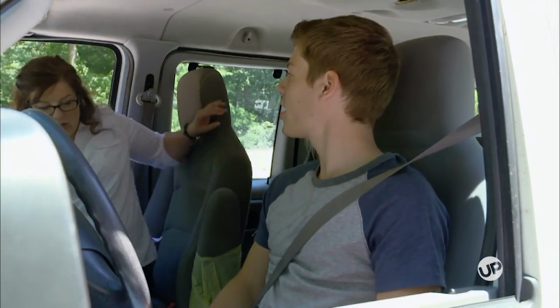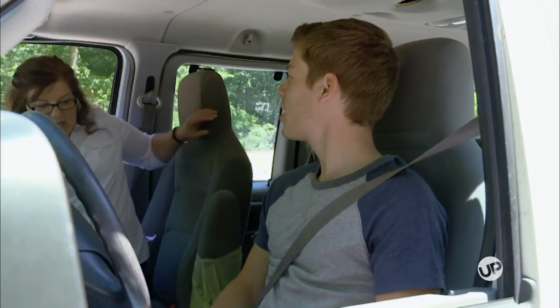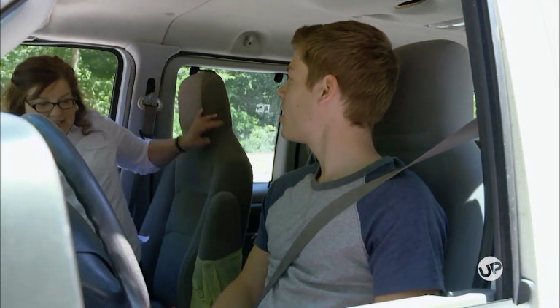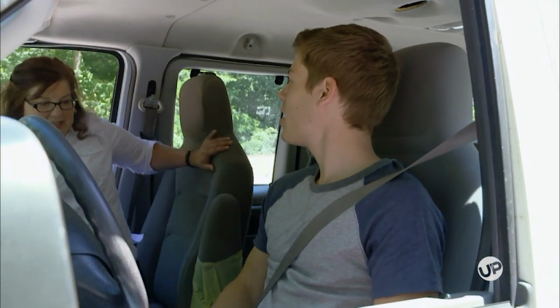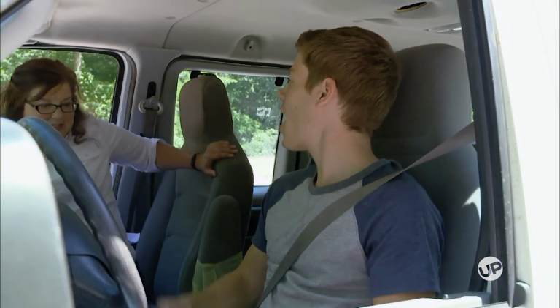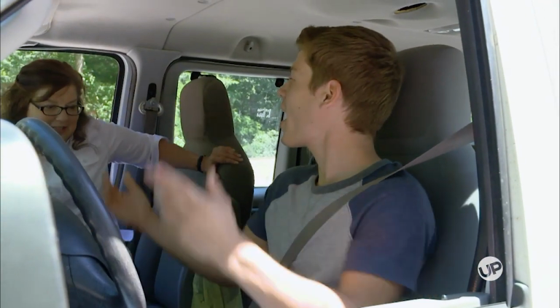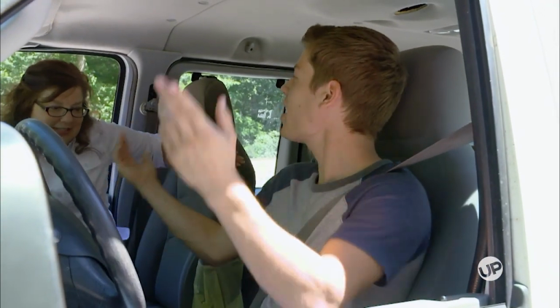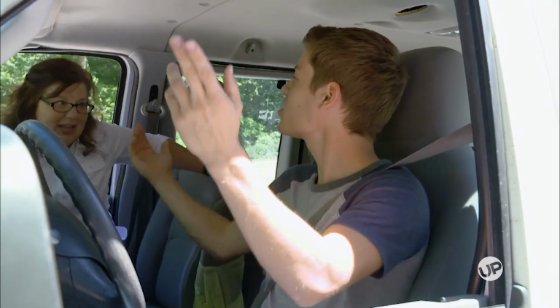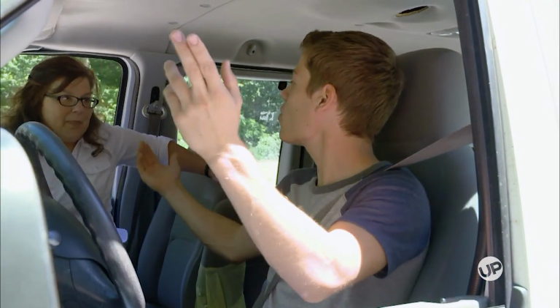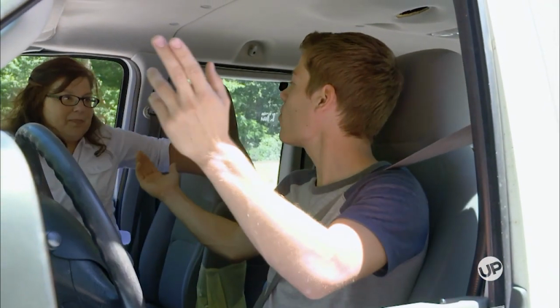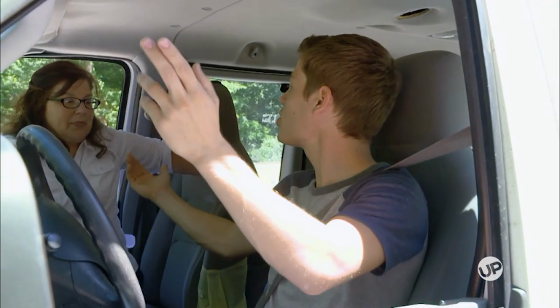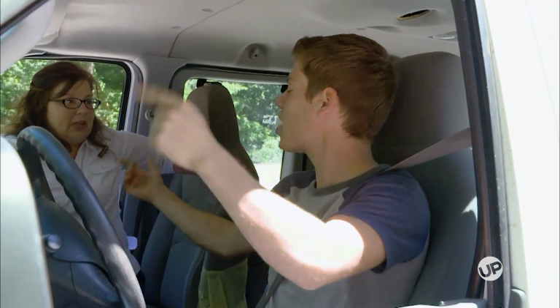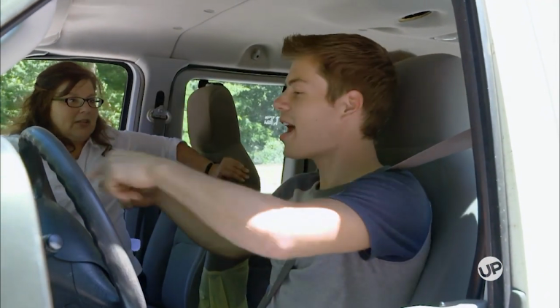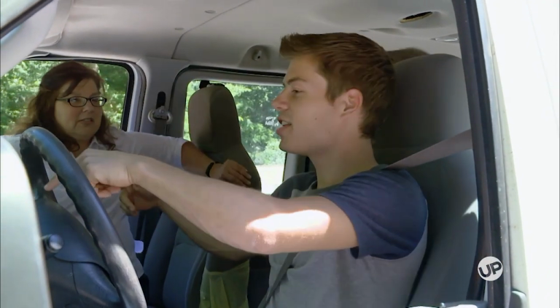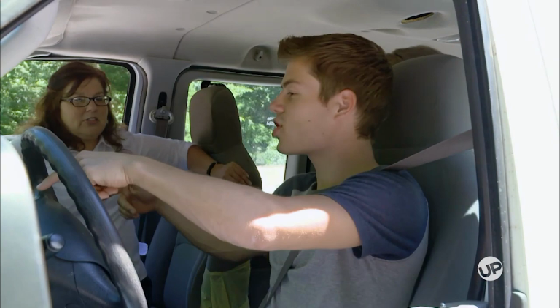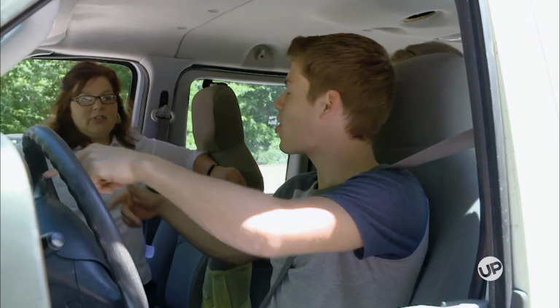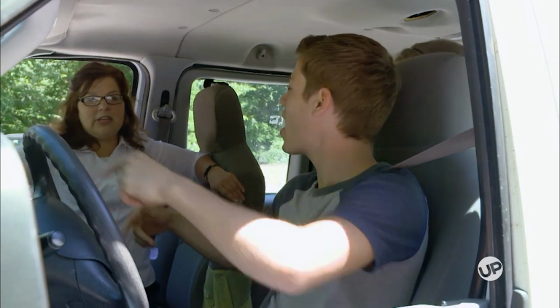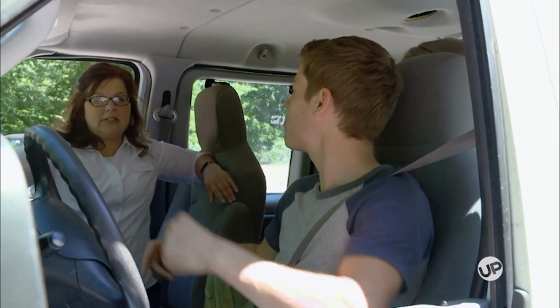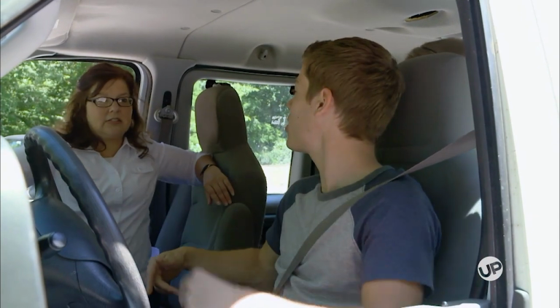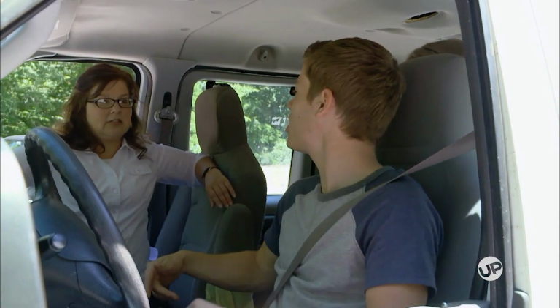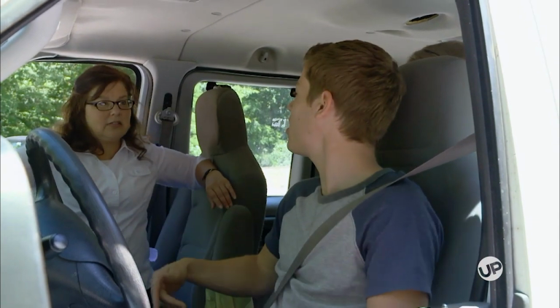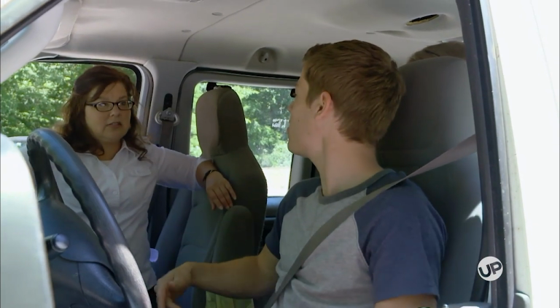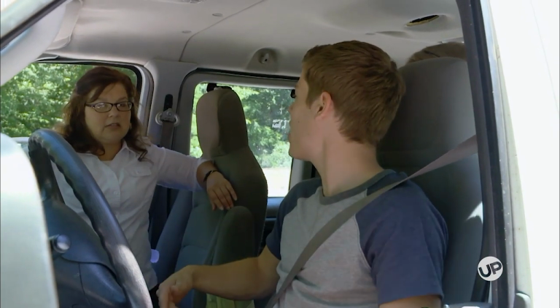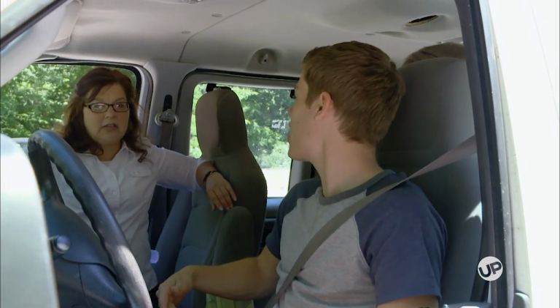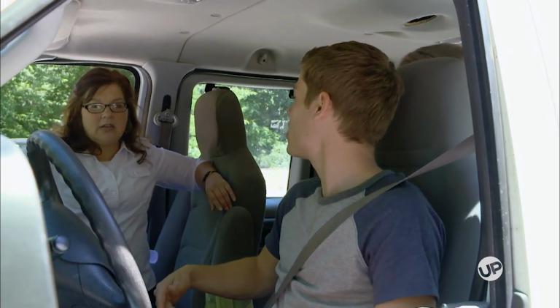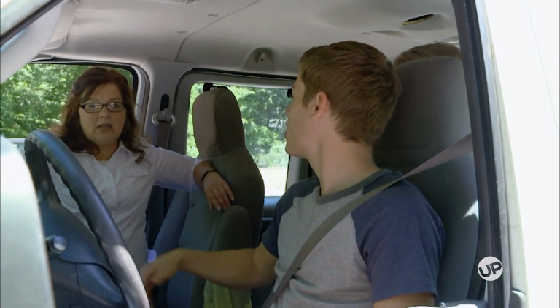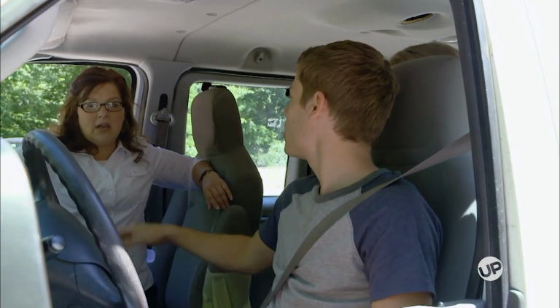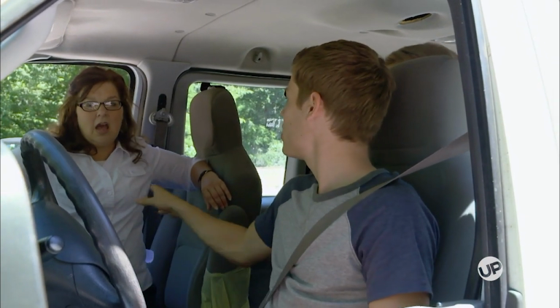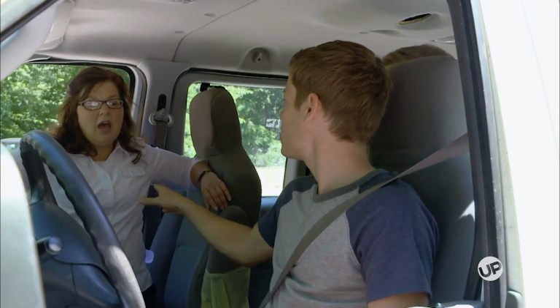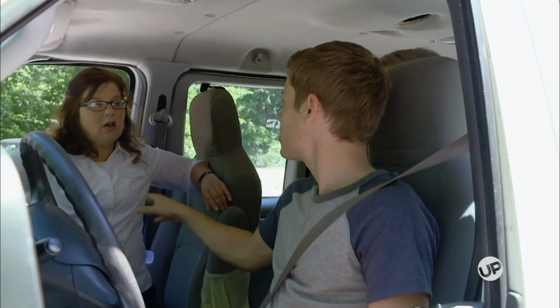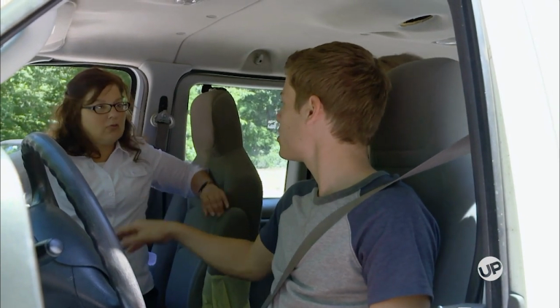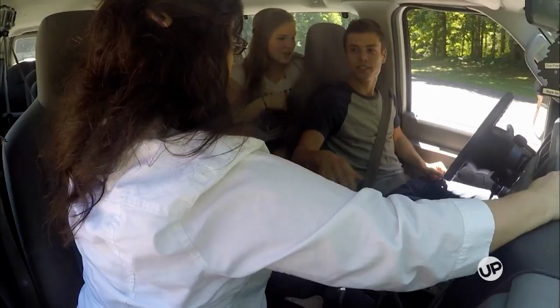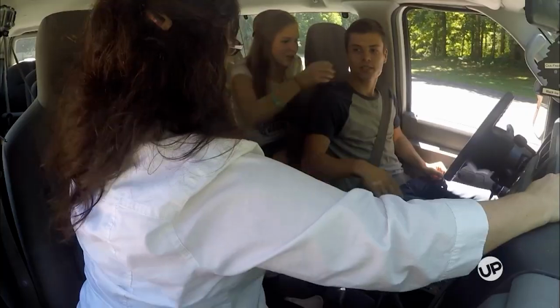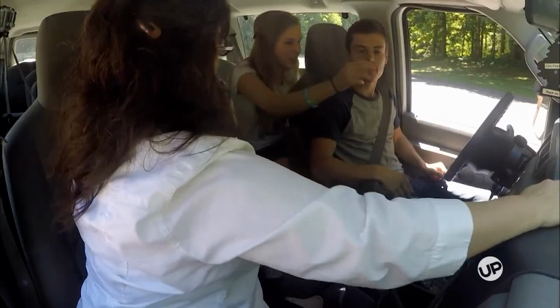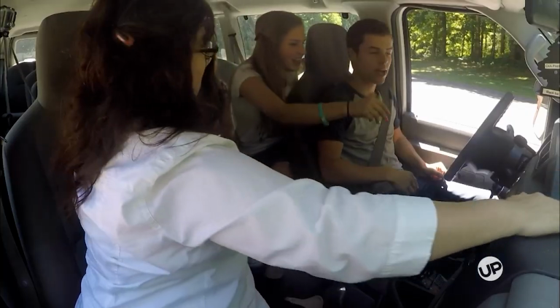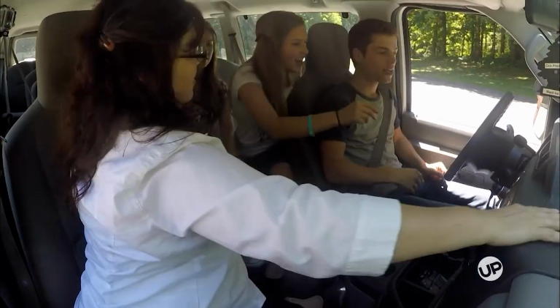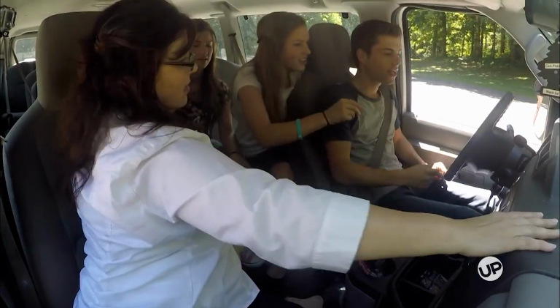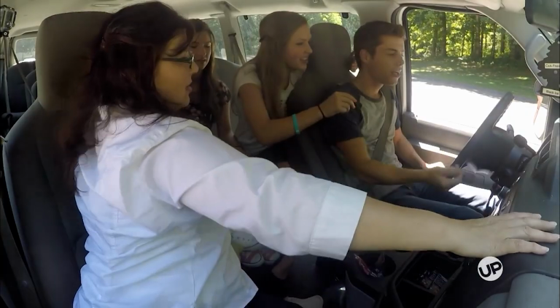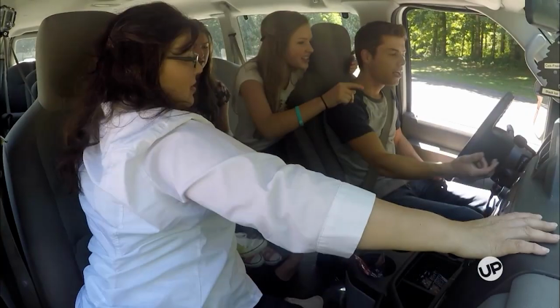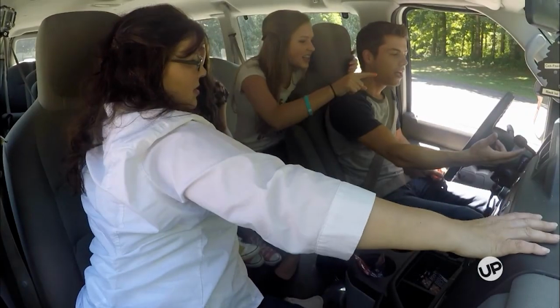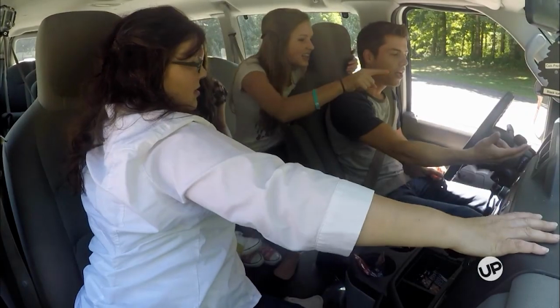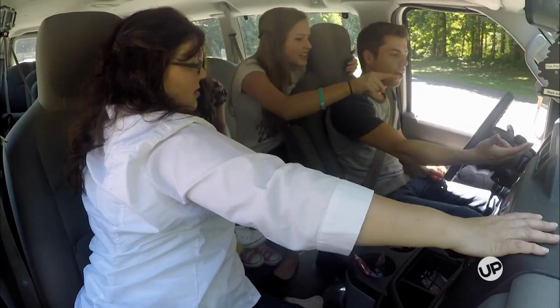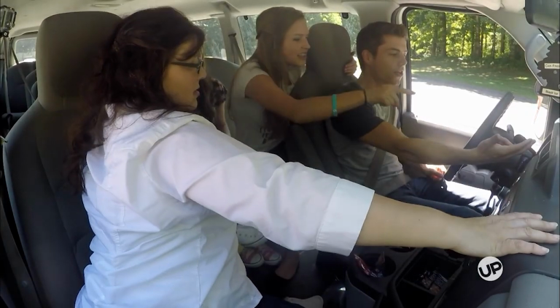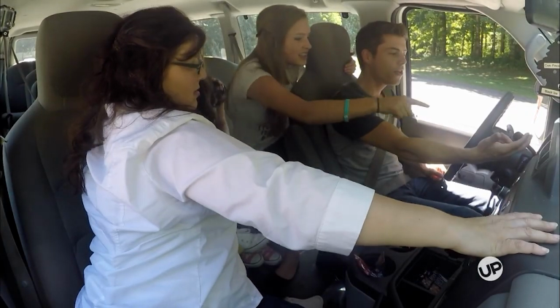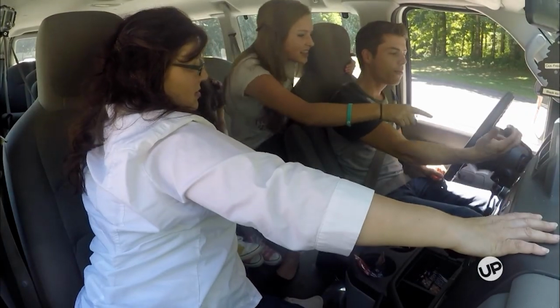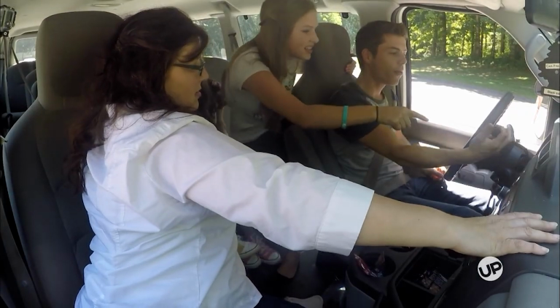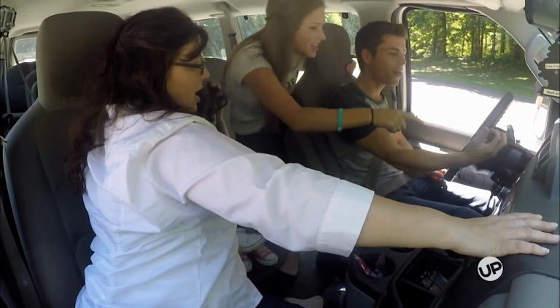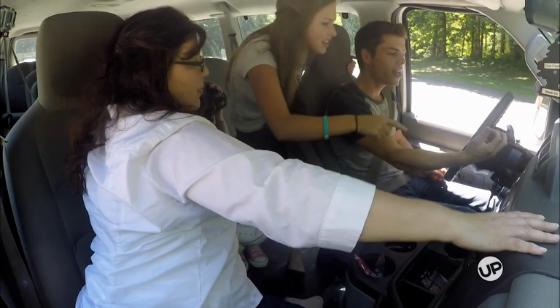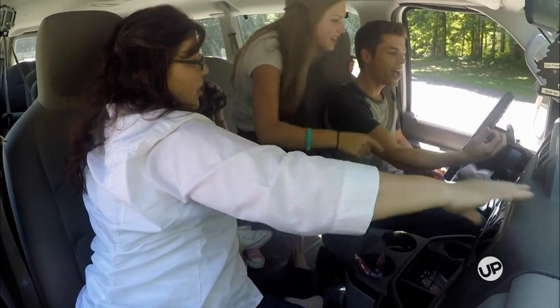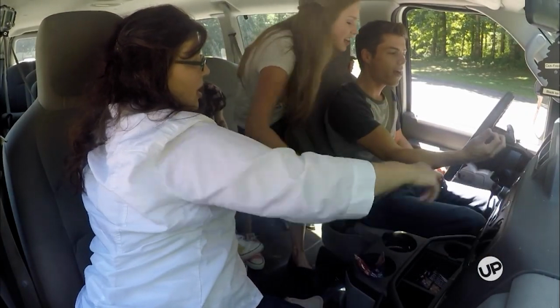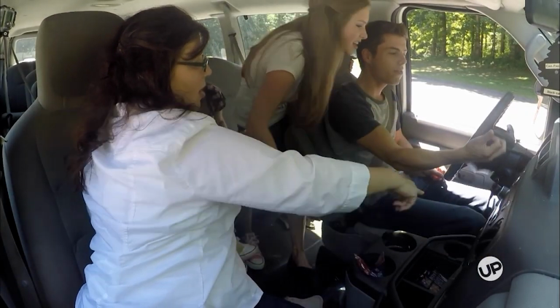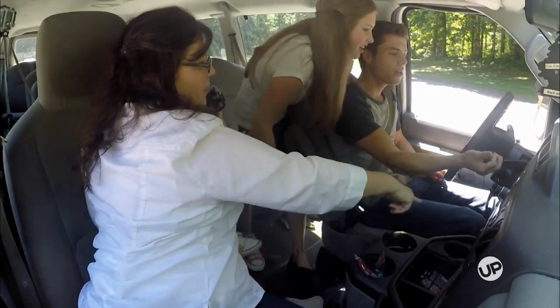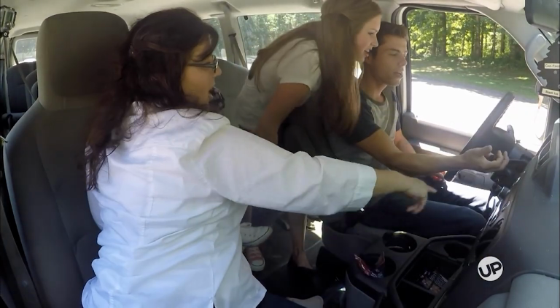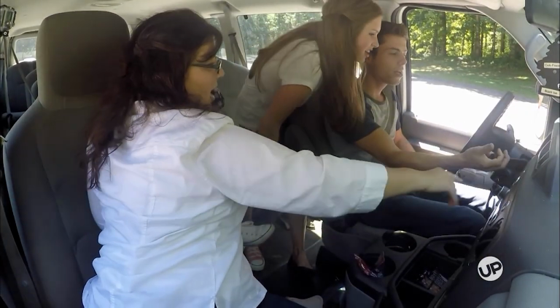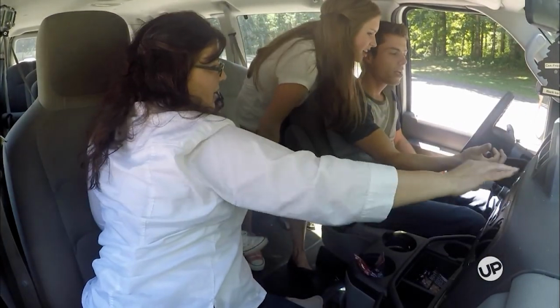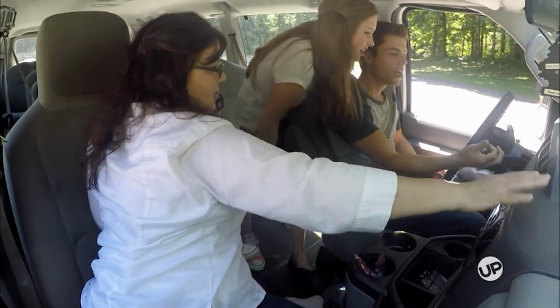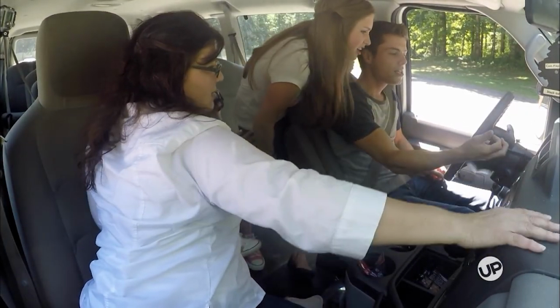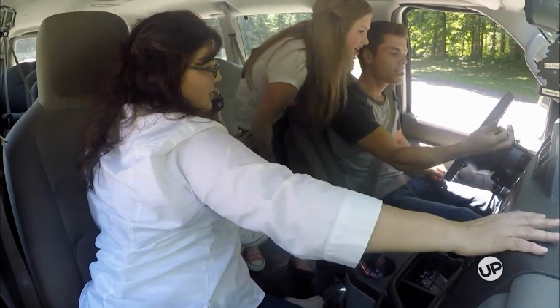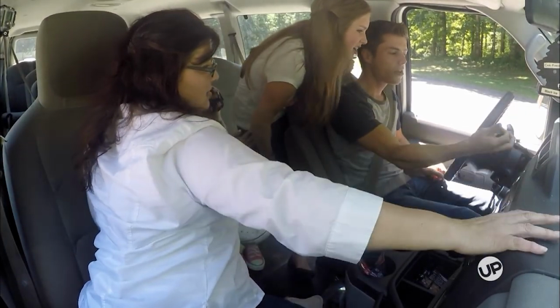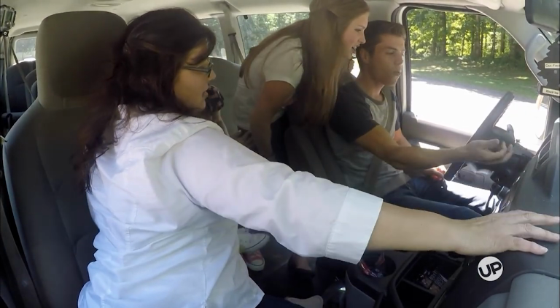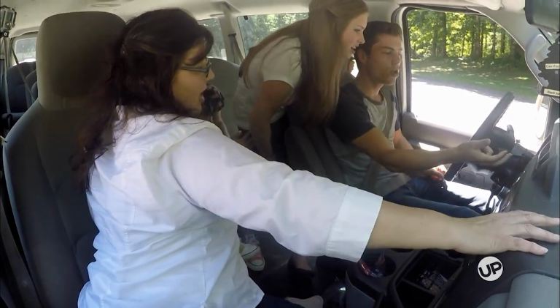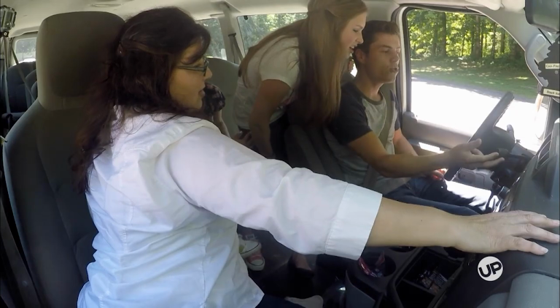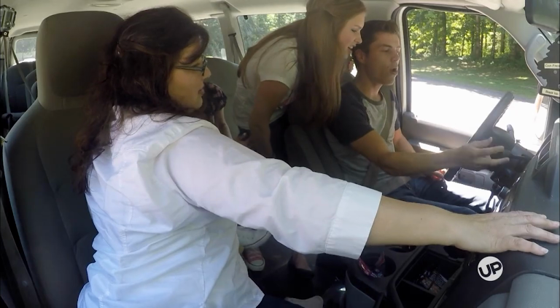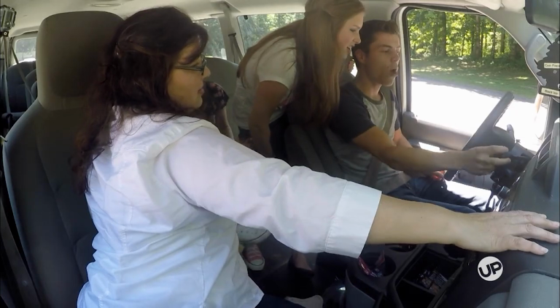Let's trade seats. I haven't showed her how to put it in gear yet. You pull it down until it says the one you want.